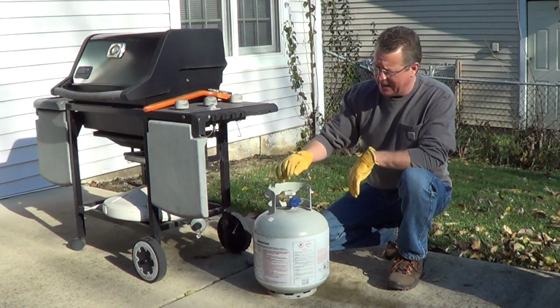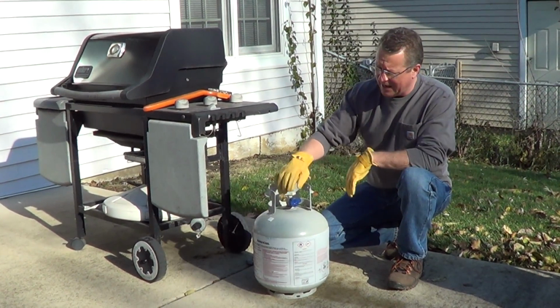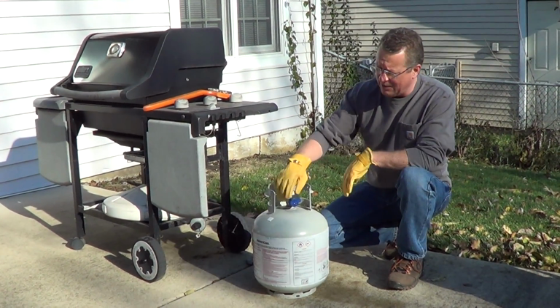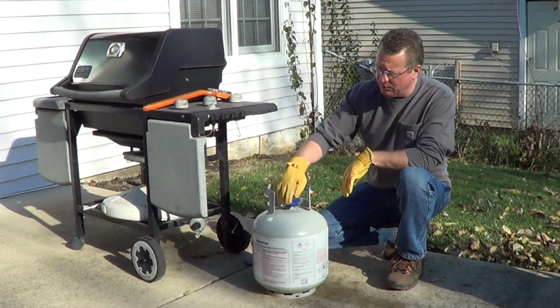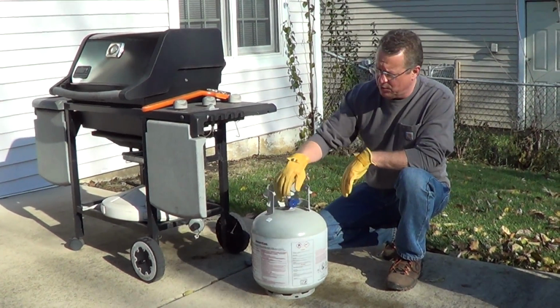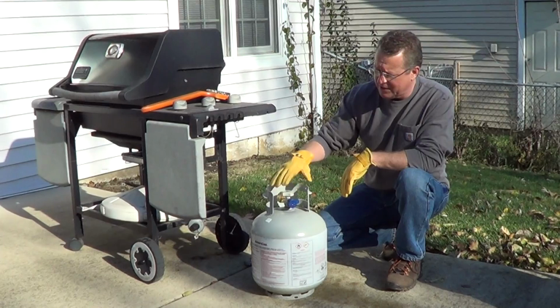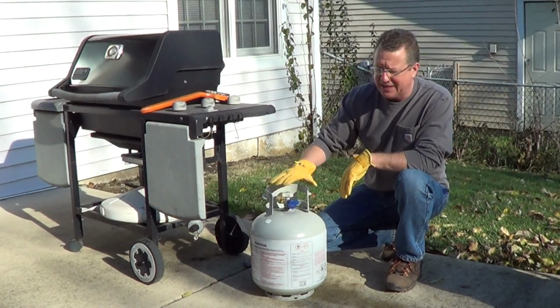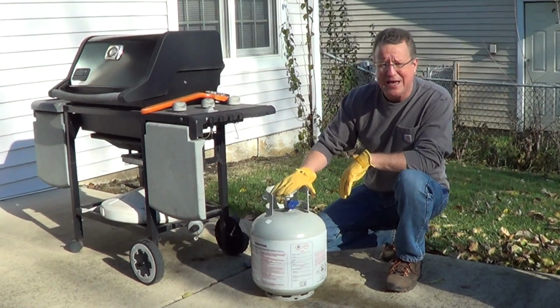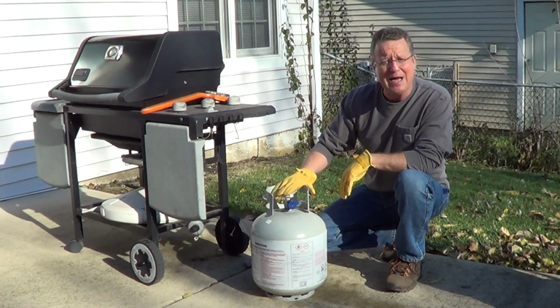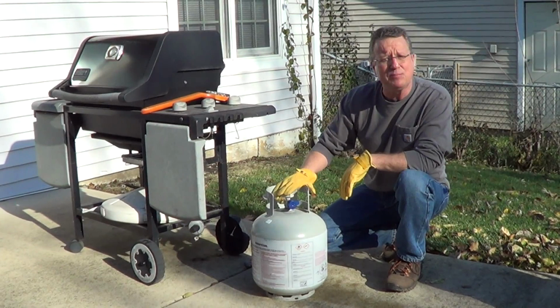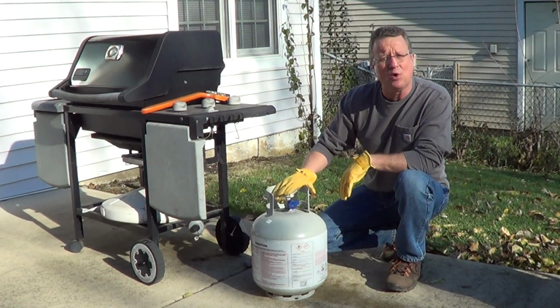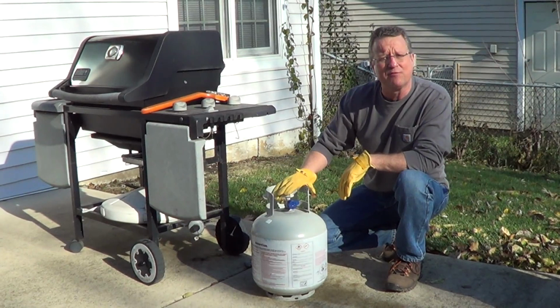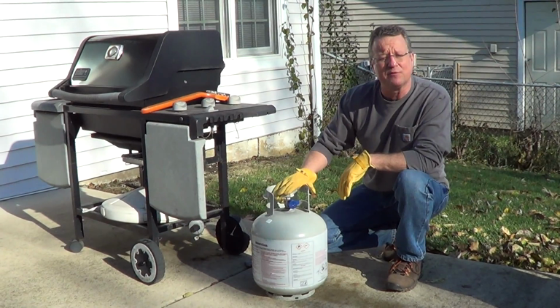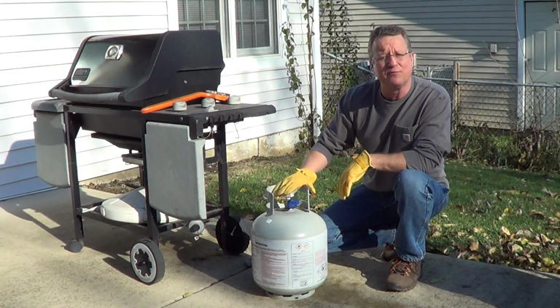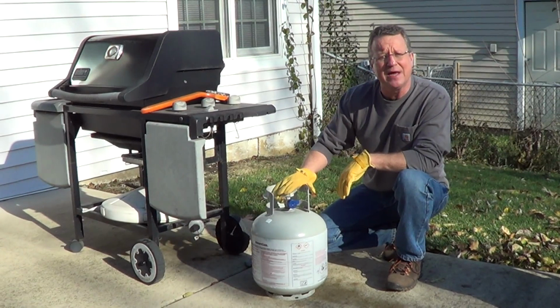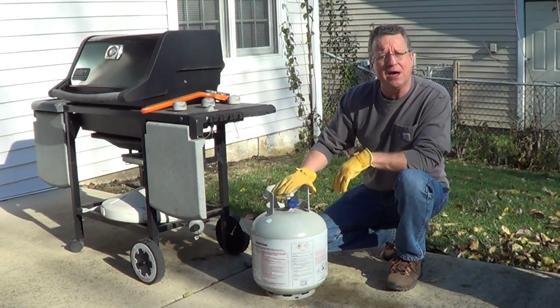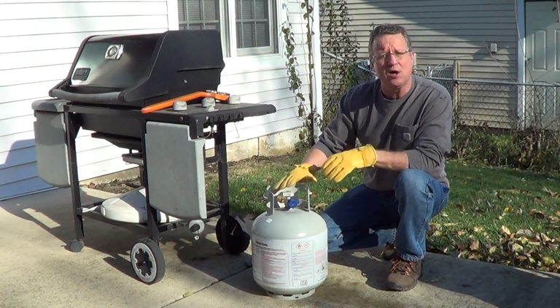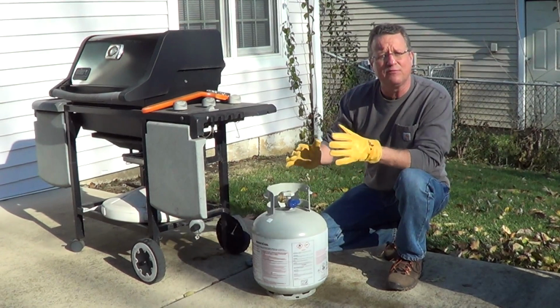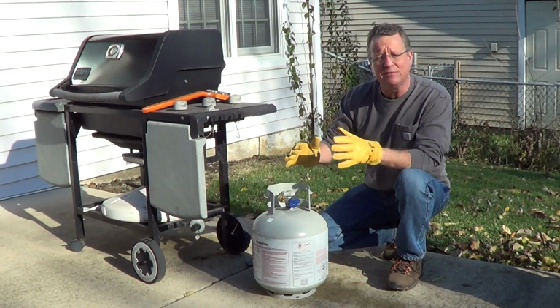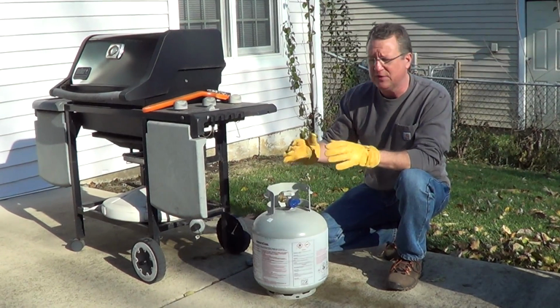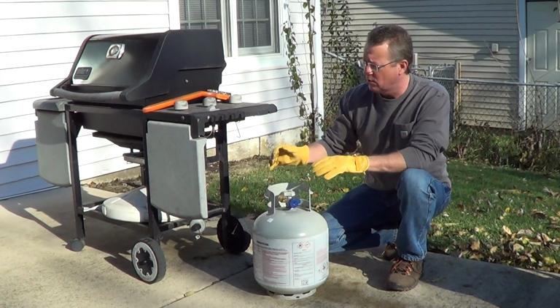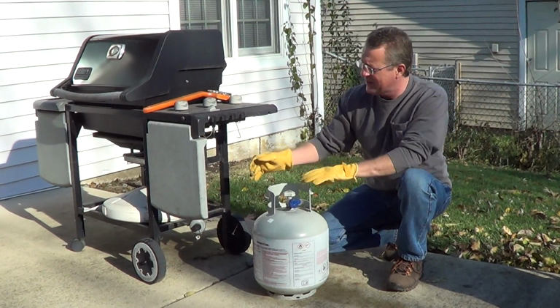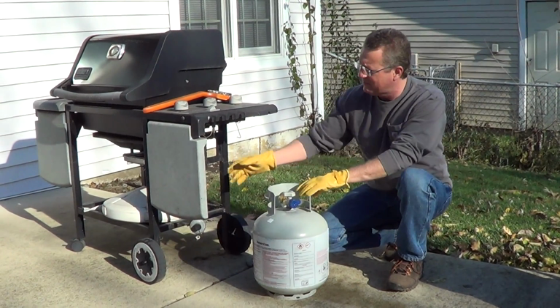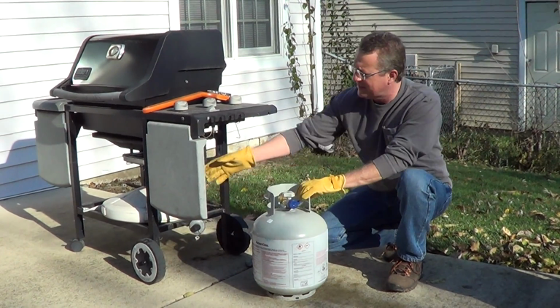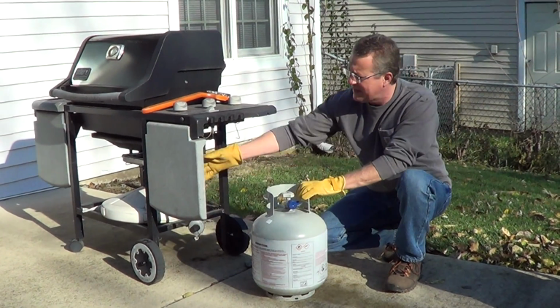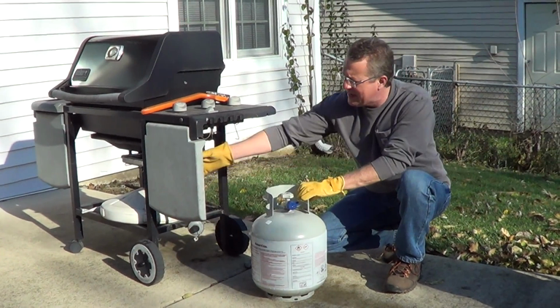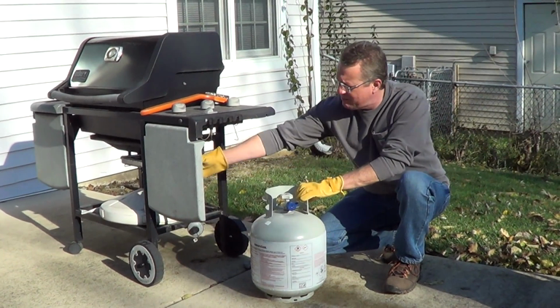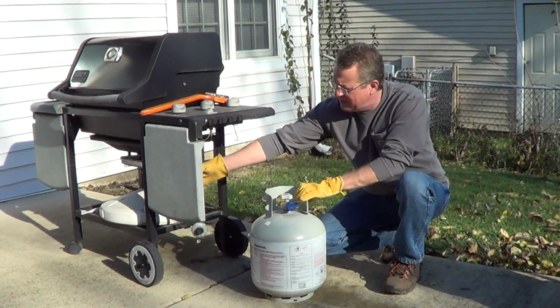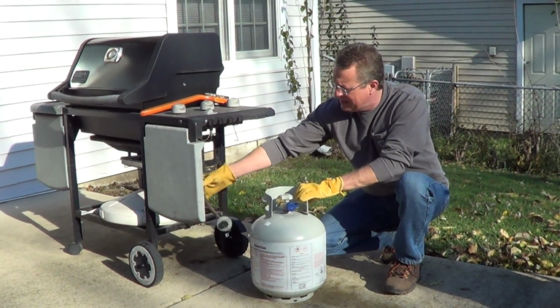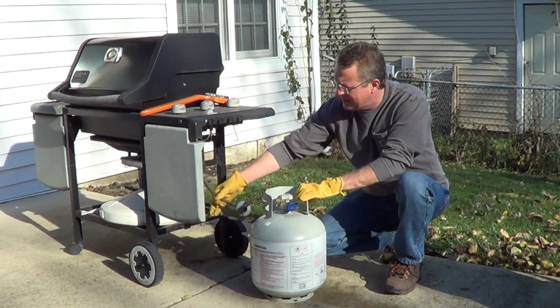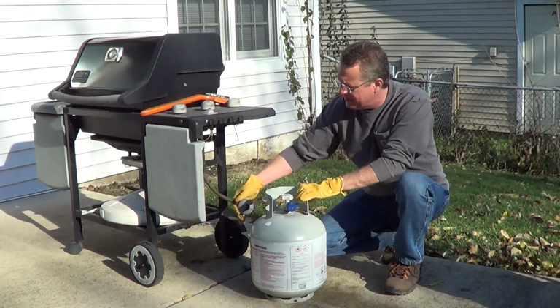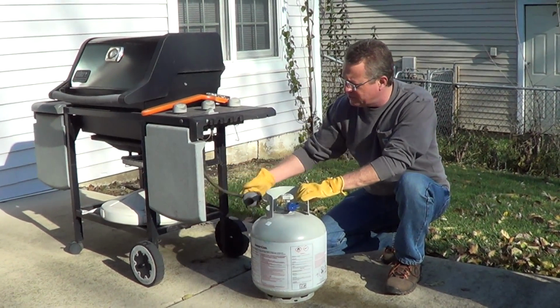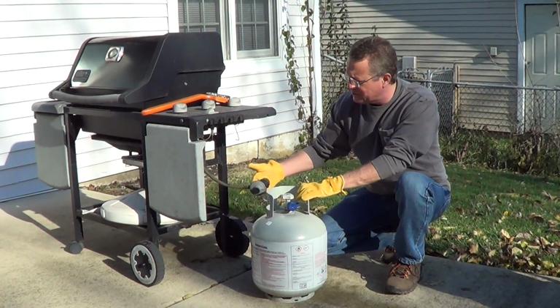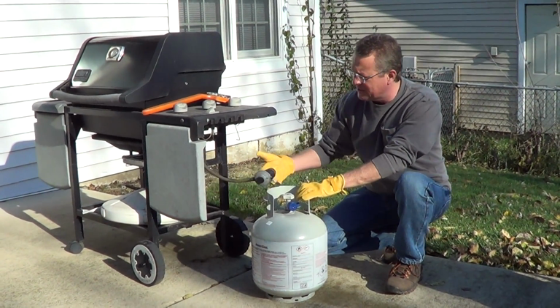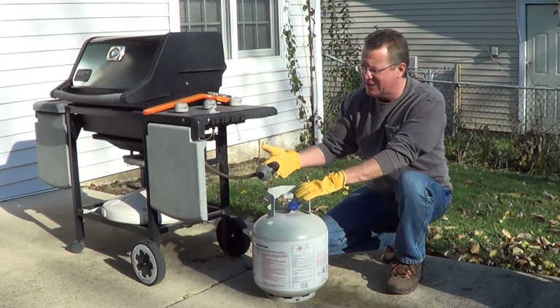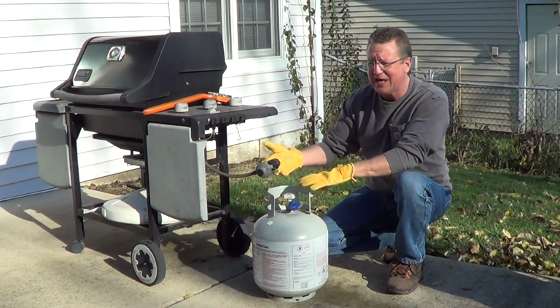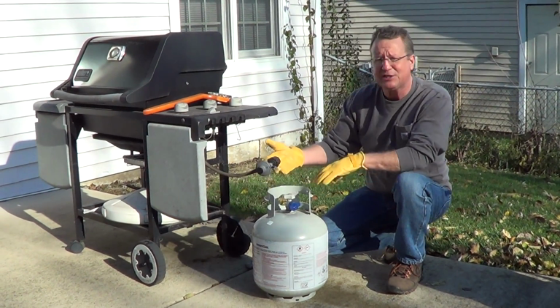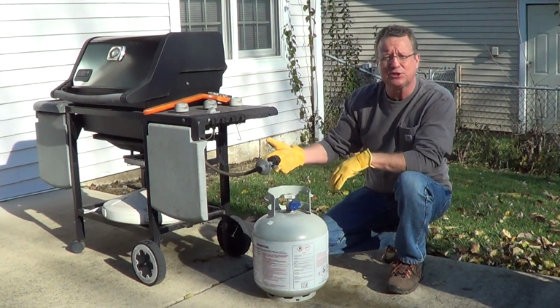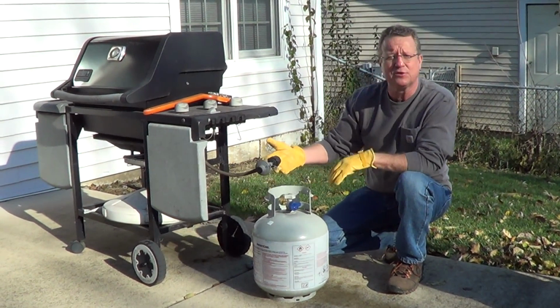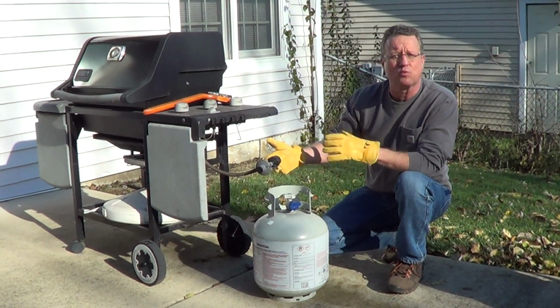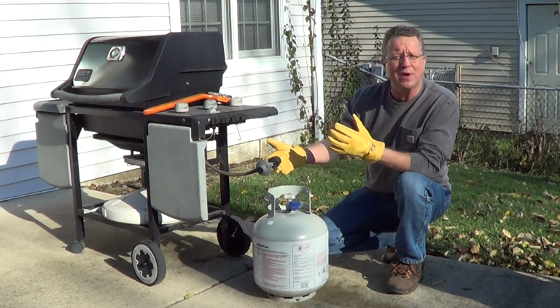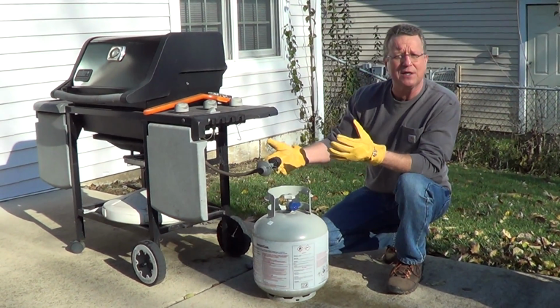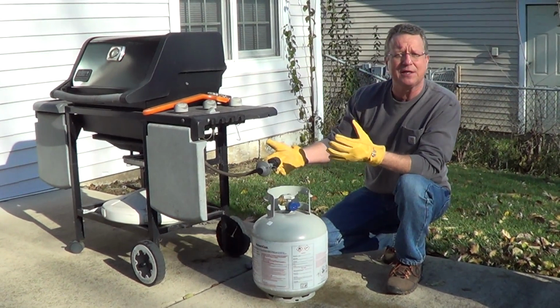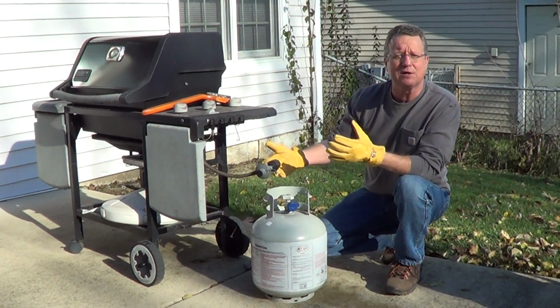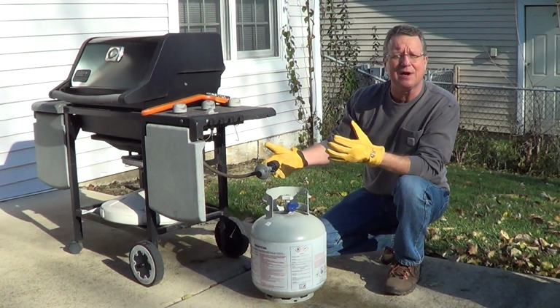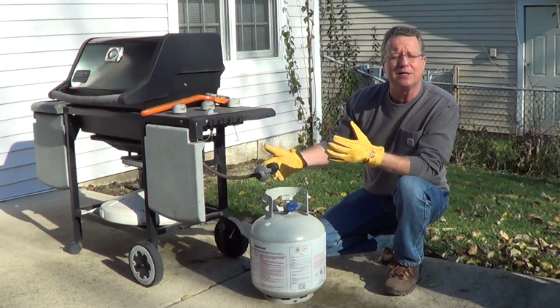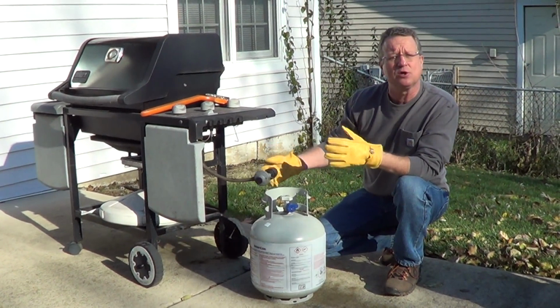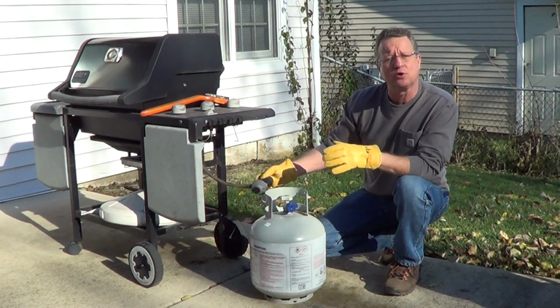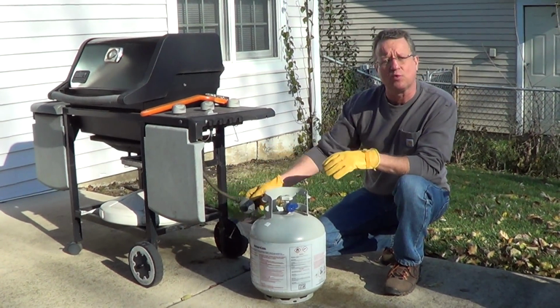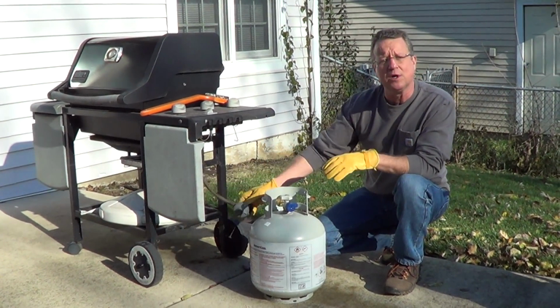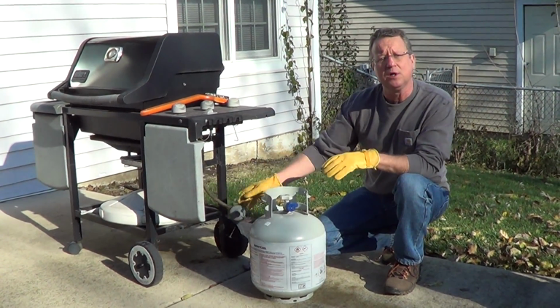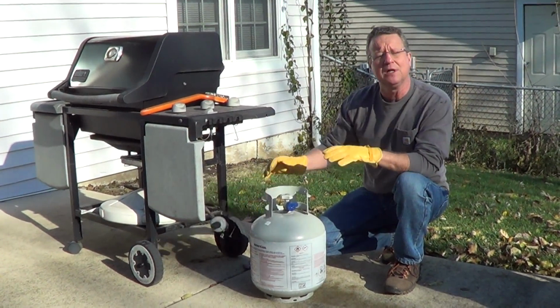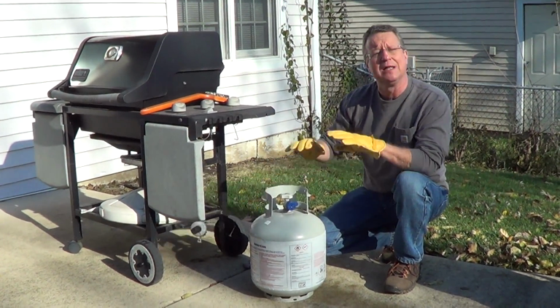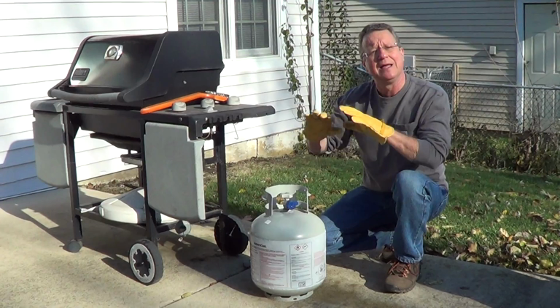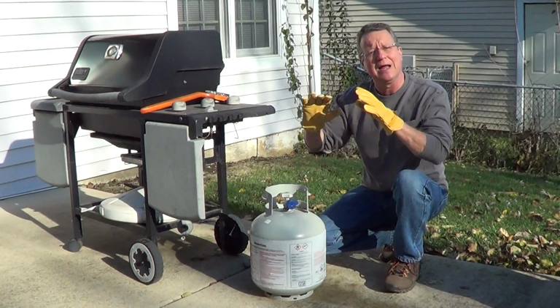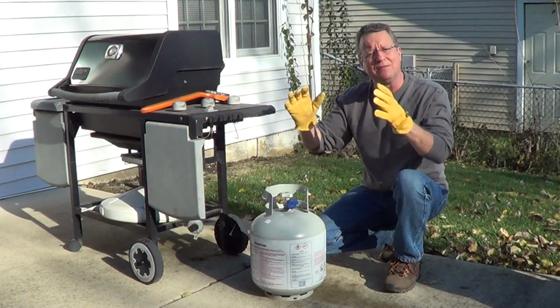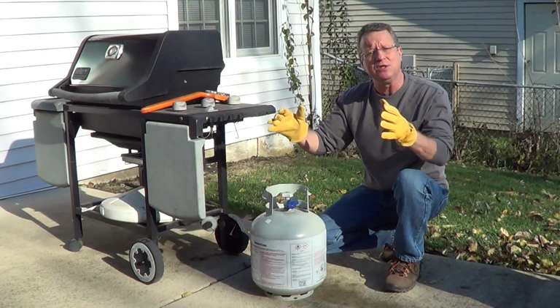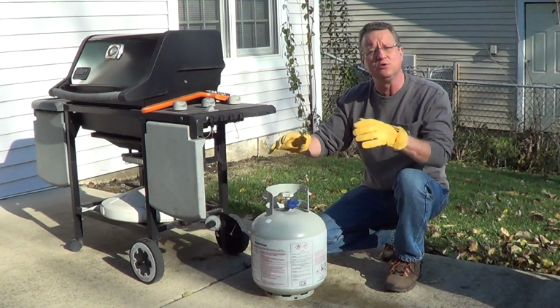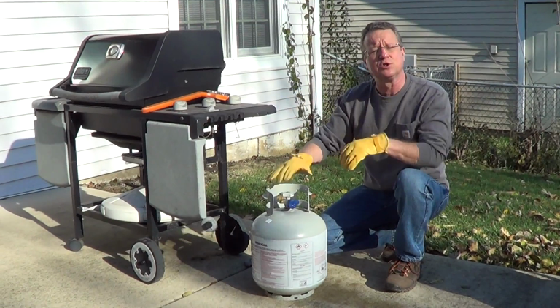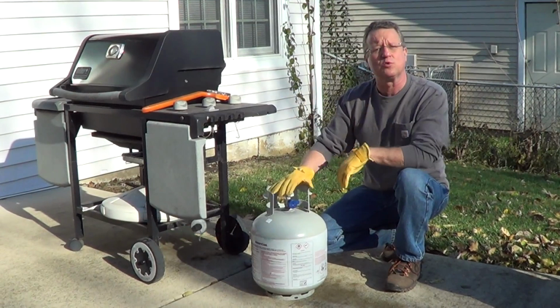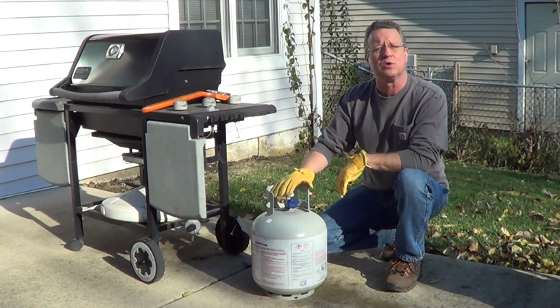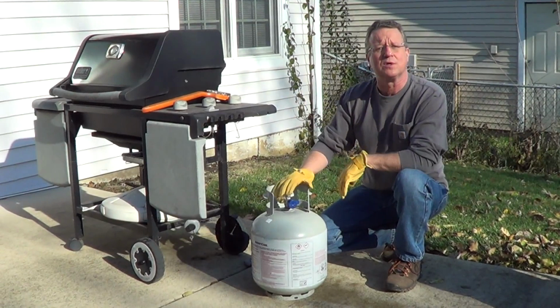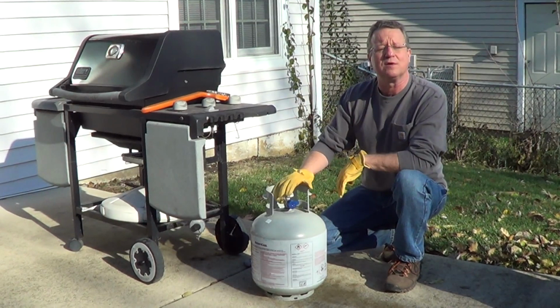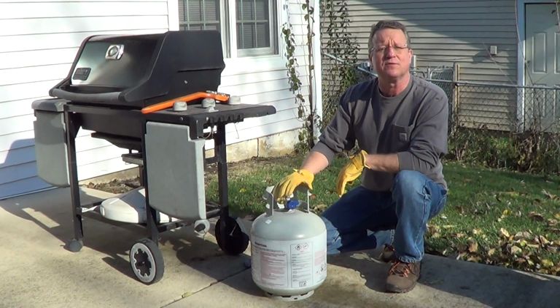I would put a cap over the valve. If you don't have a cap, then just attach it to the regulator on your grill and then use a grill cover.